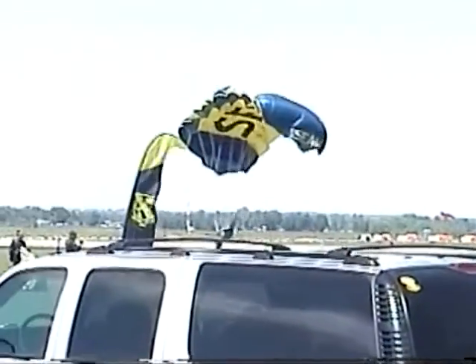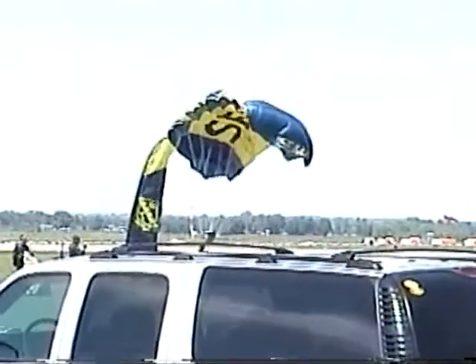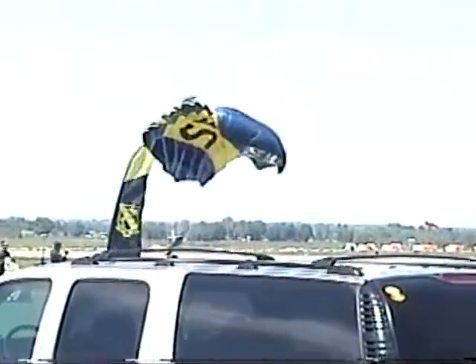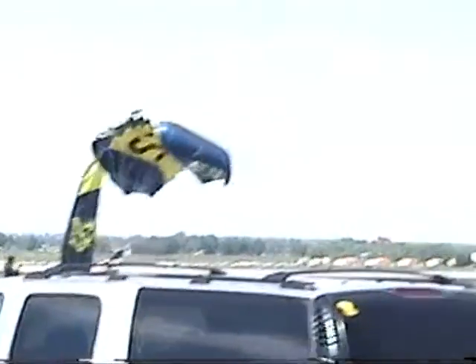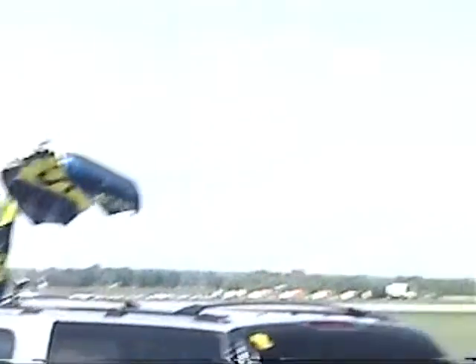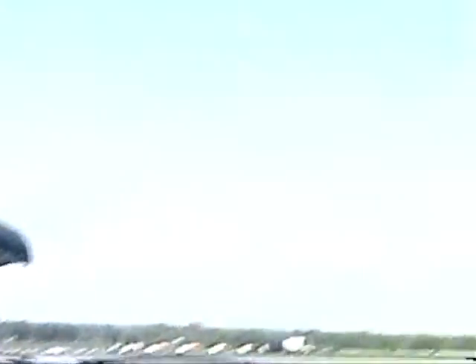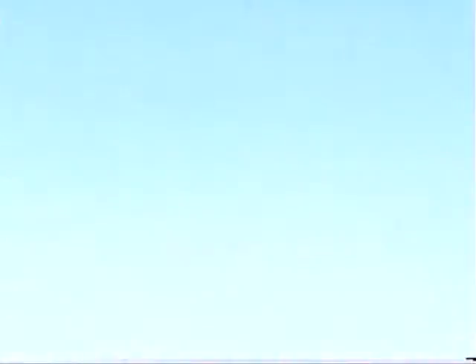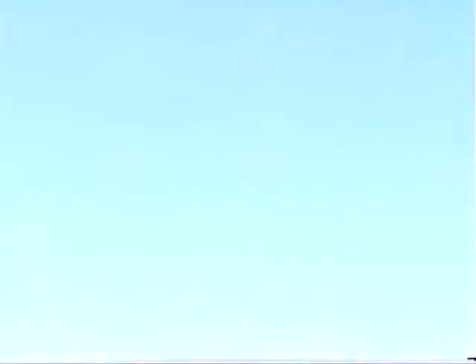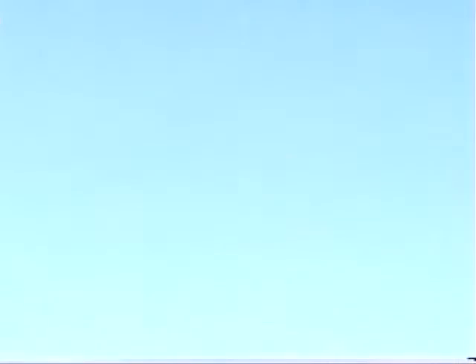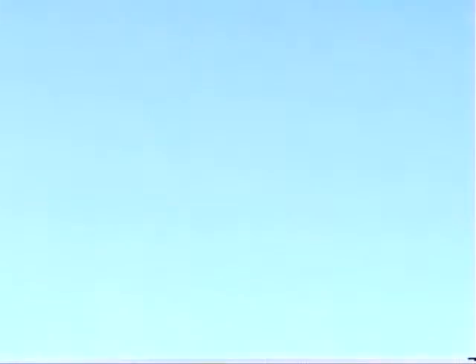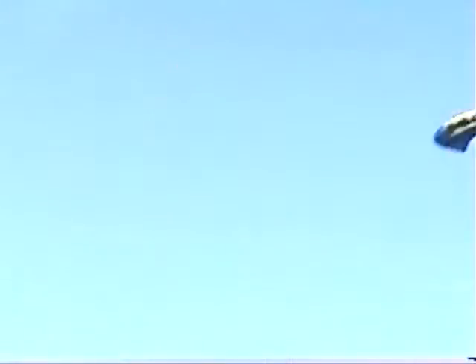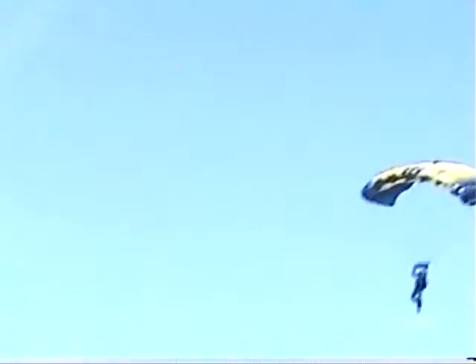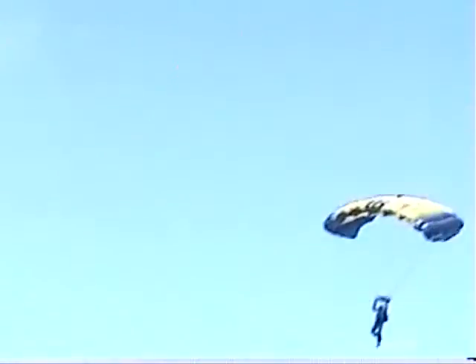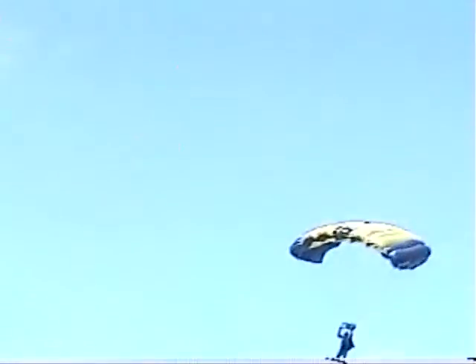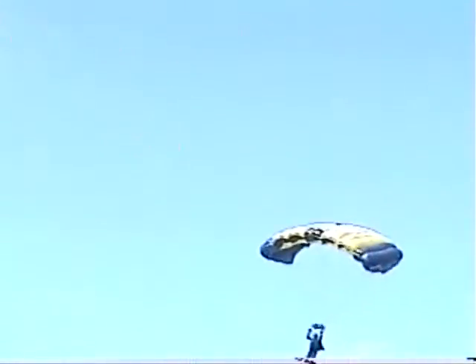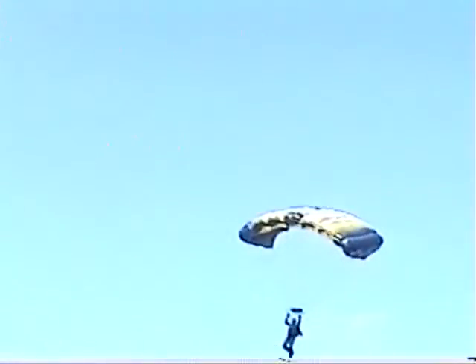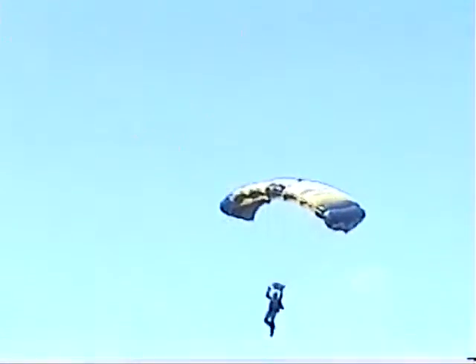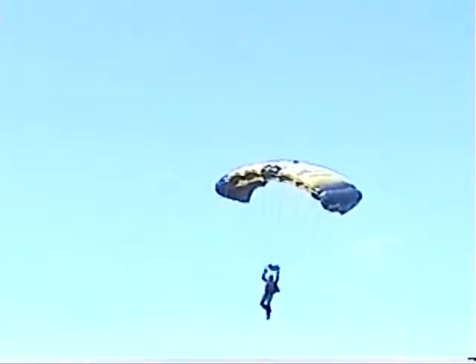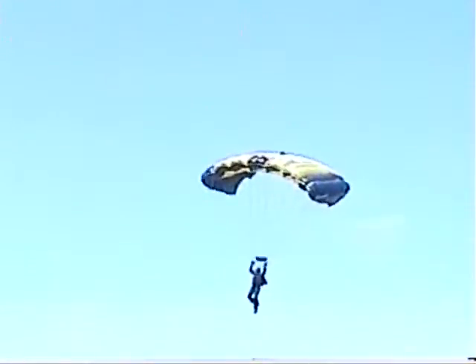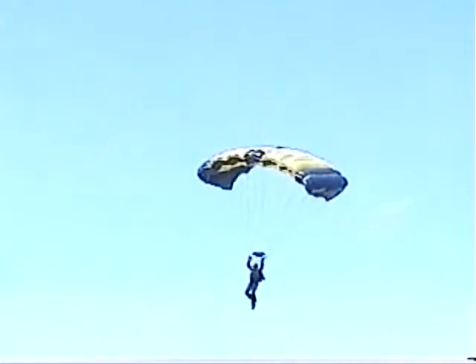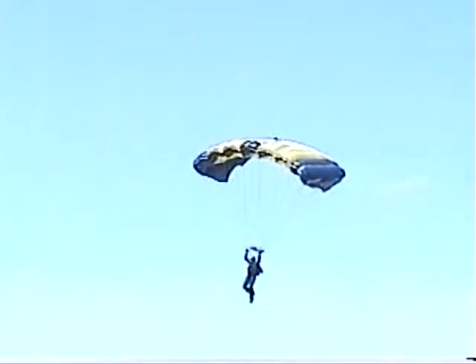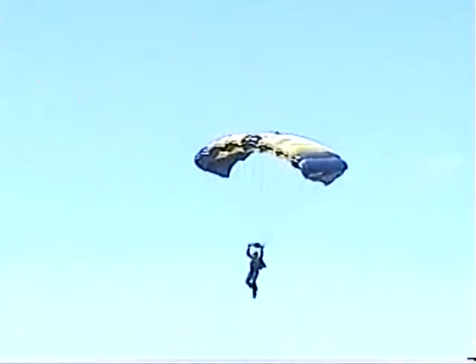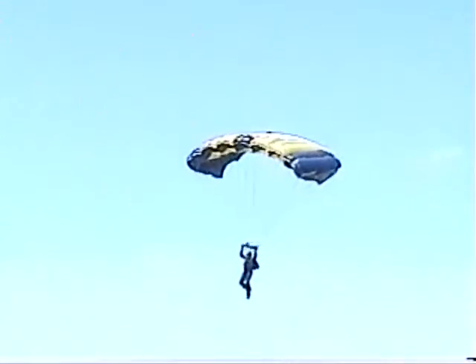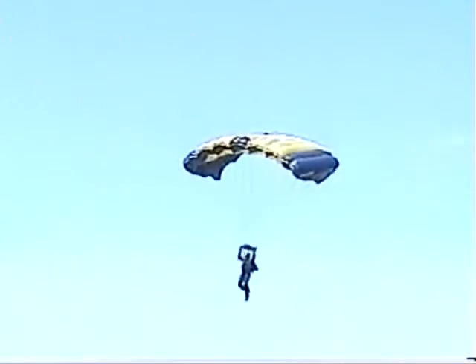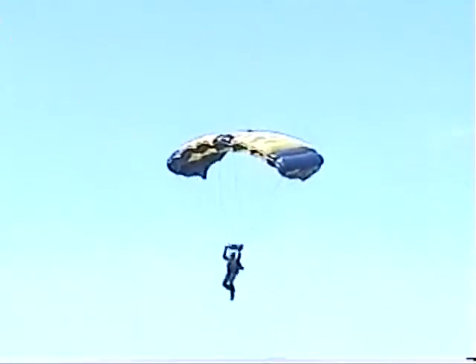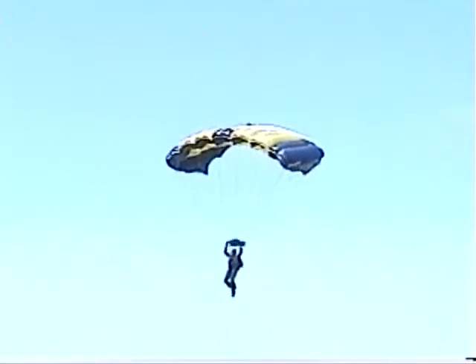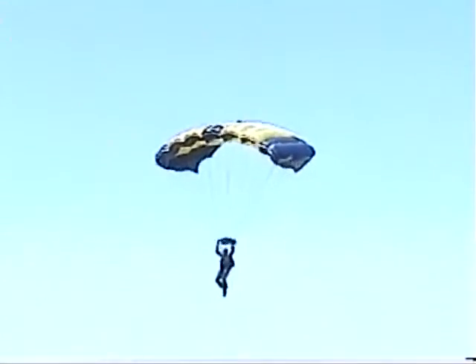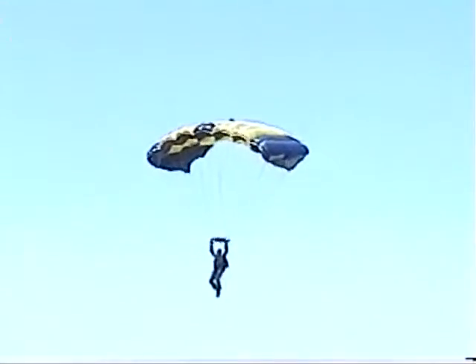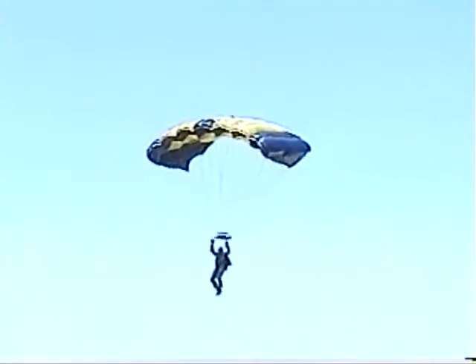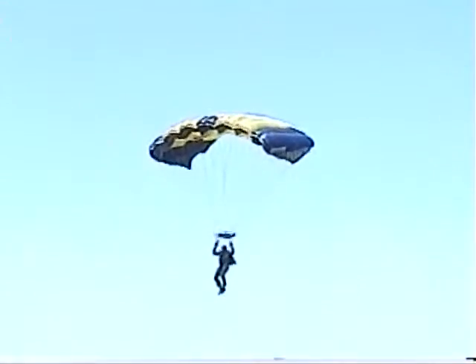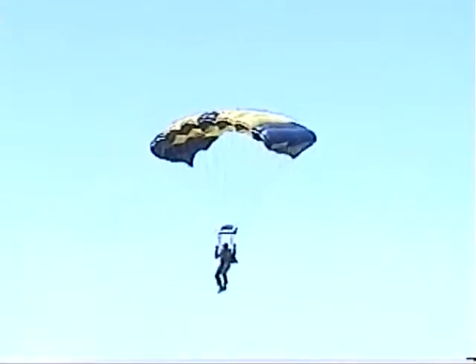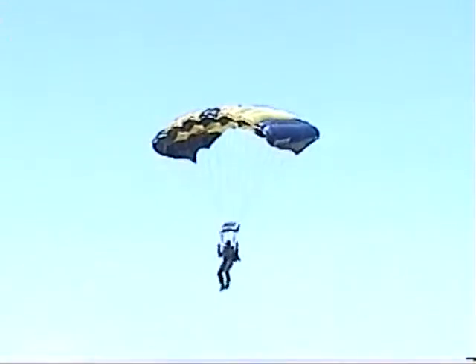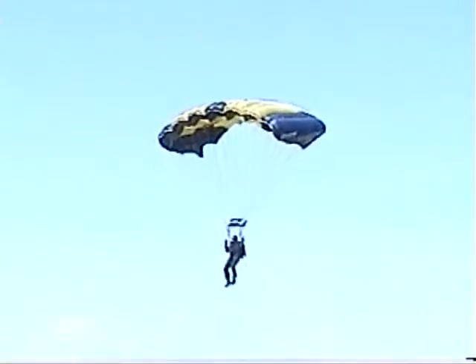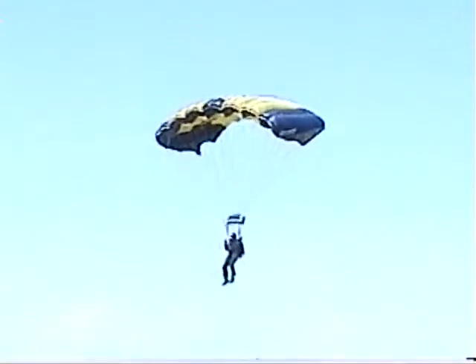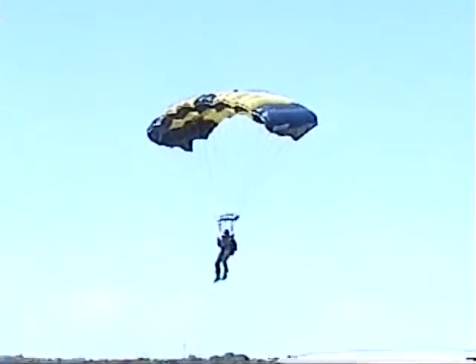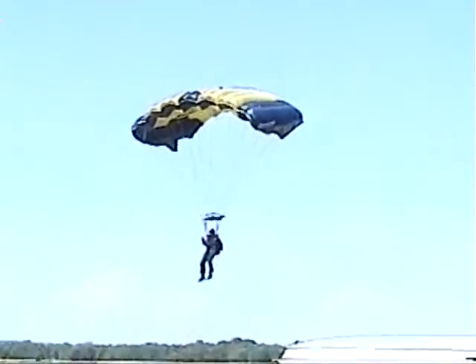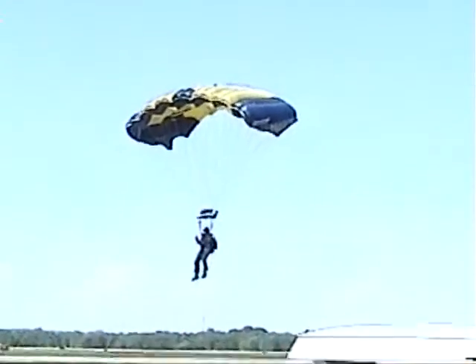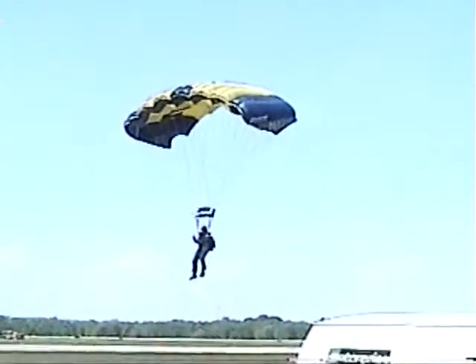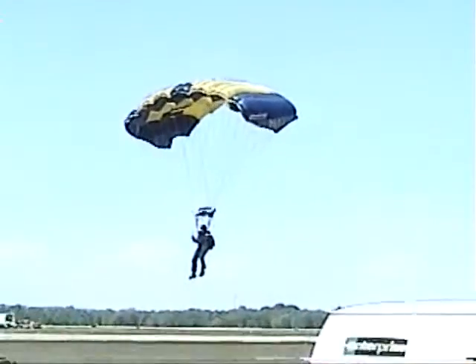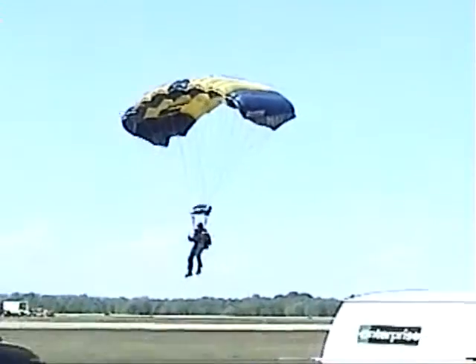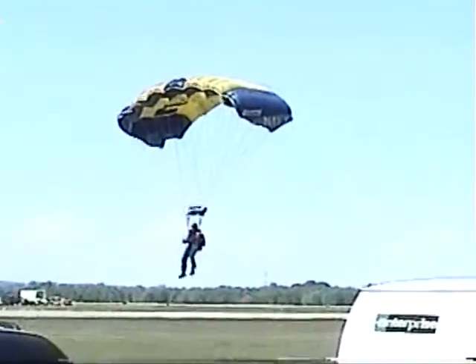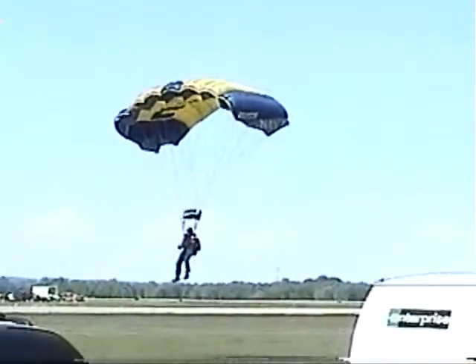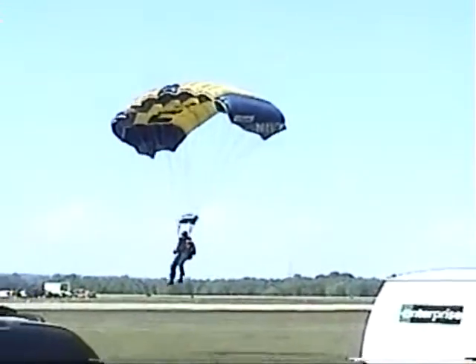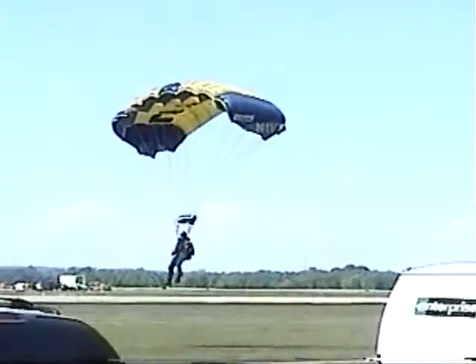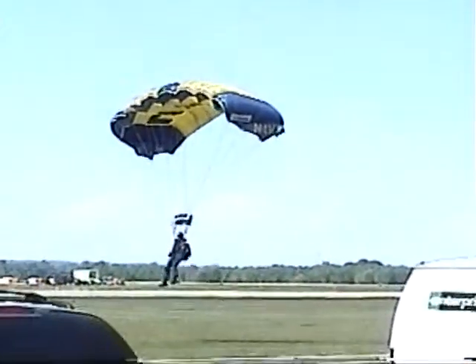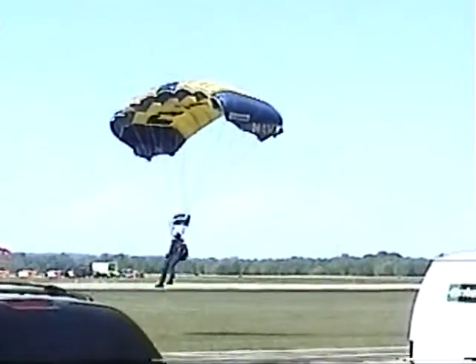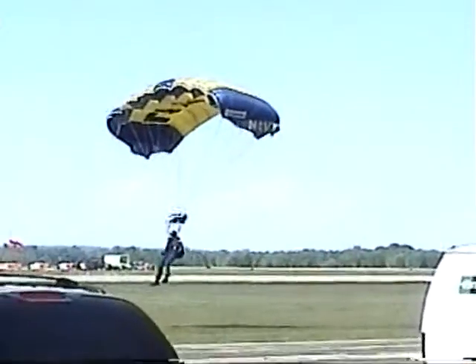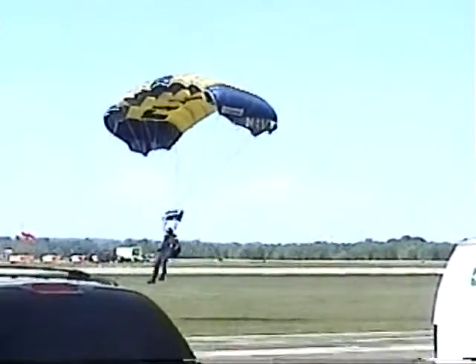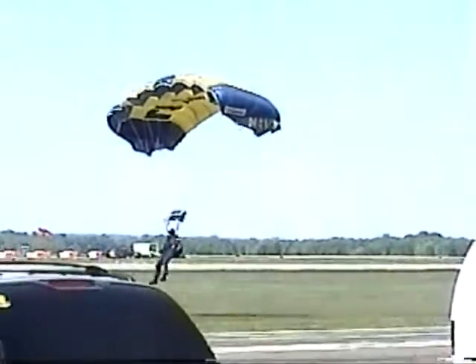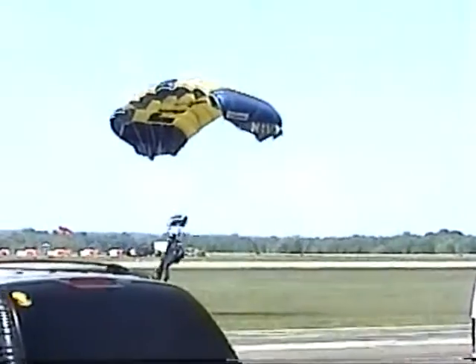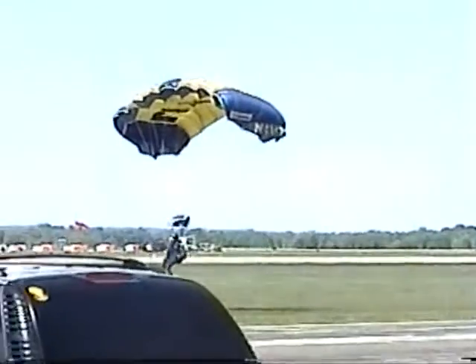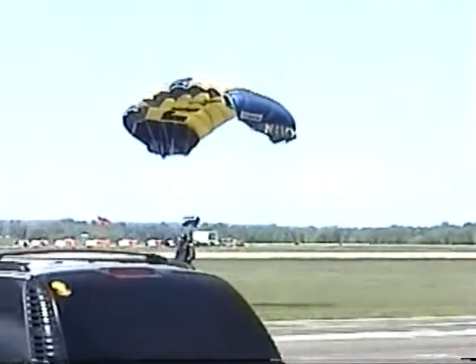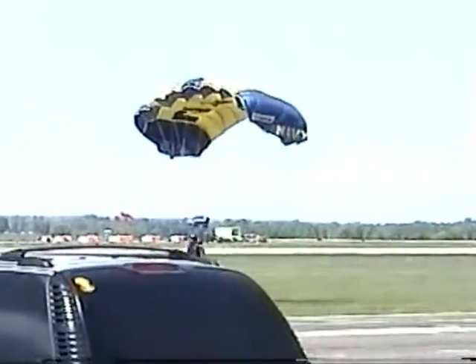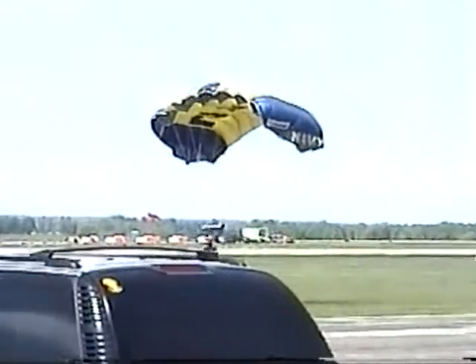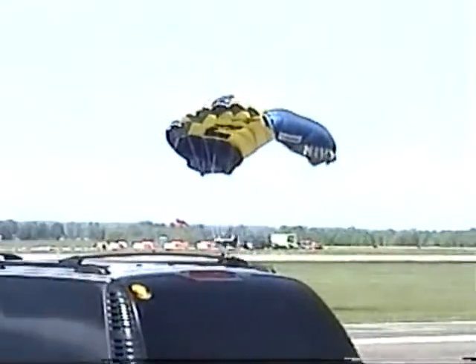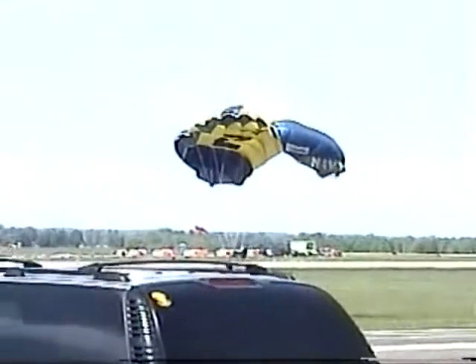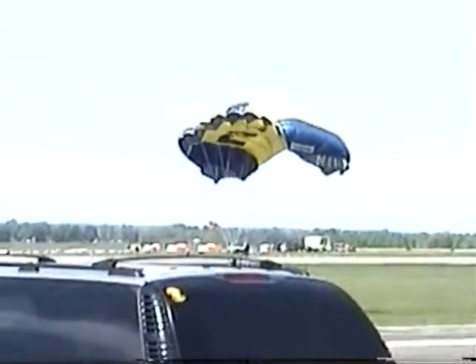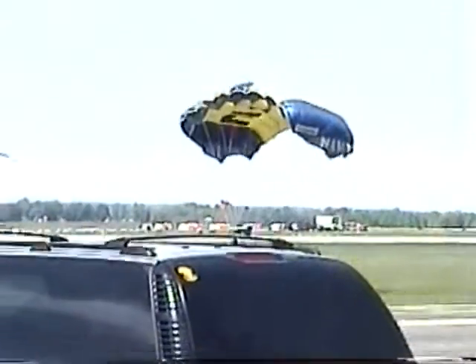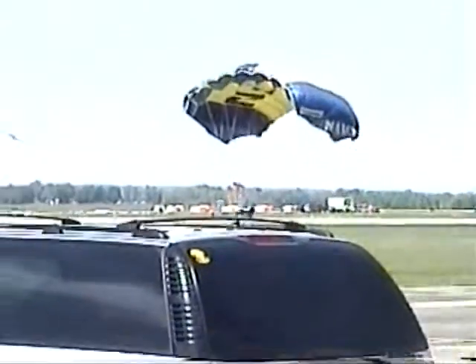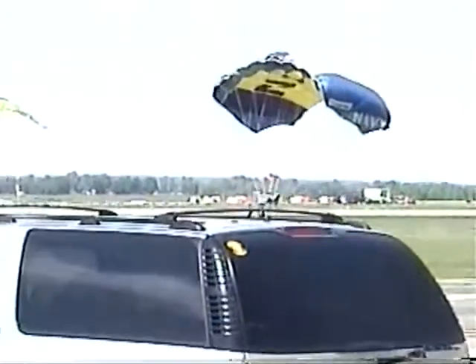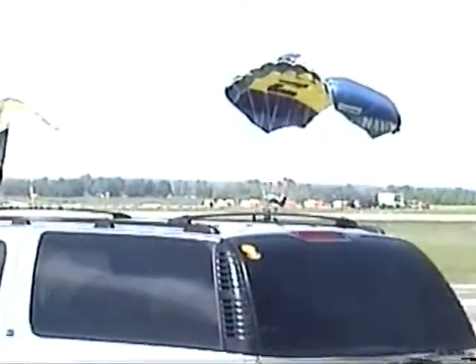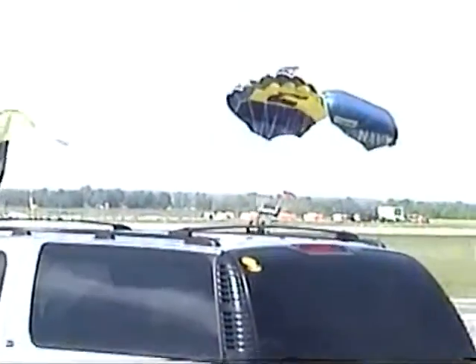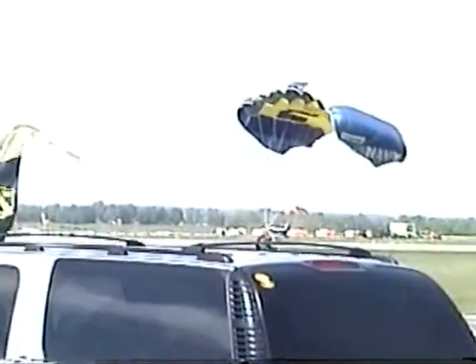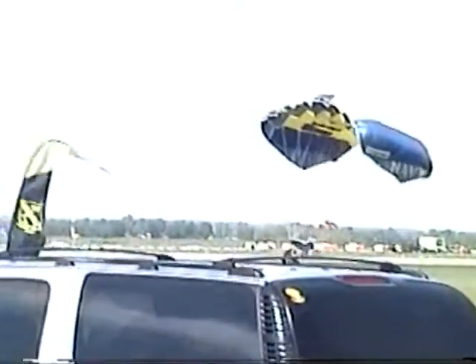Ladies and gentlemen, put your hands together for the United States Navy Parachute Team, the Leap Frogs!